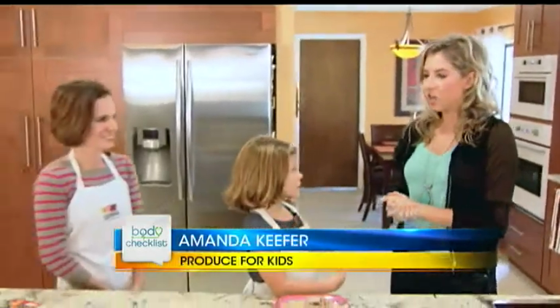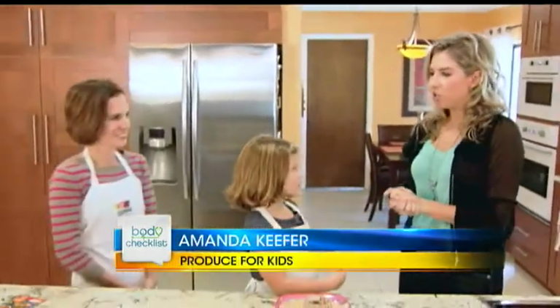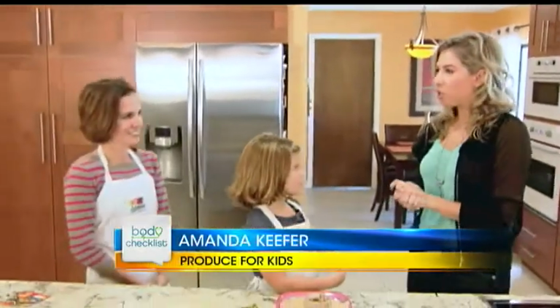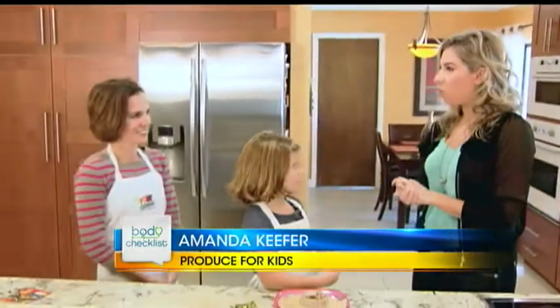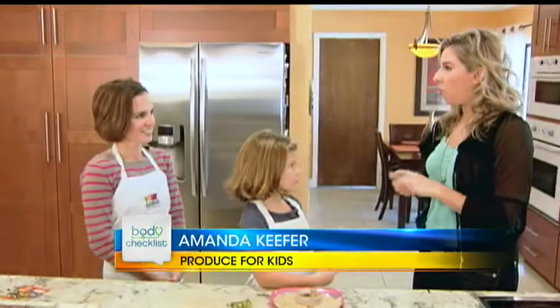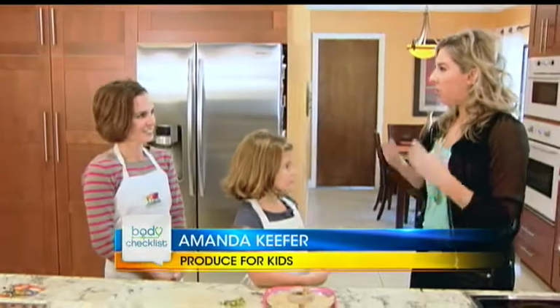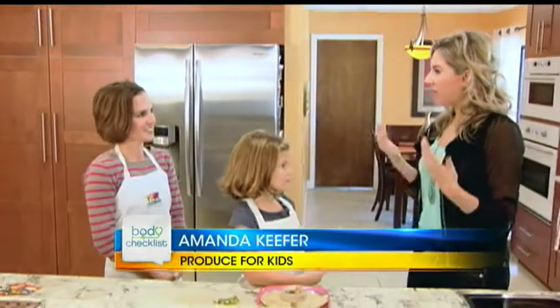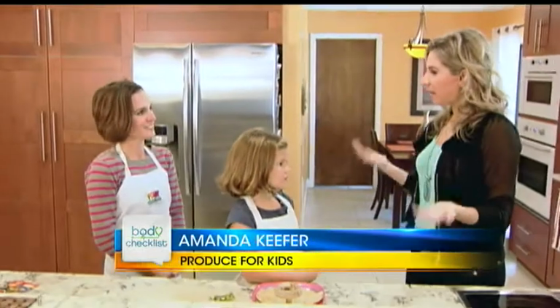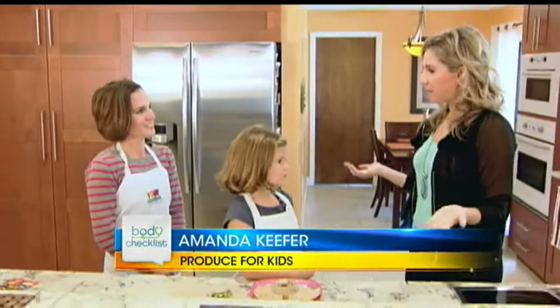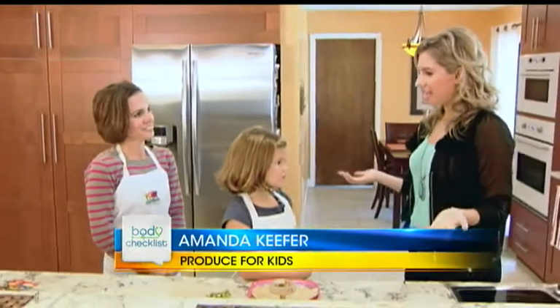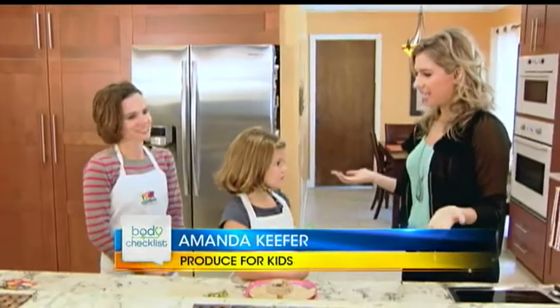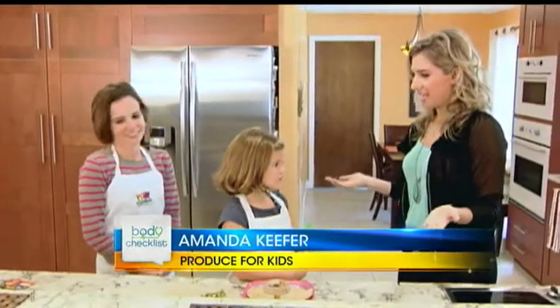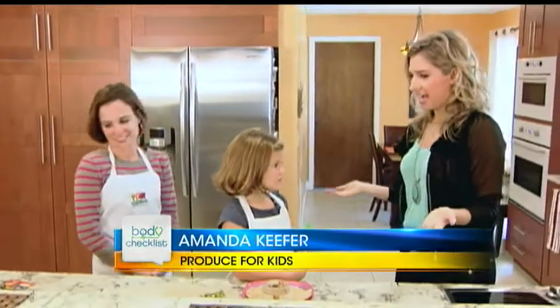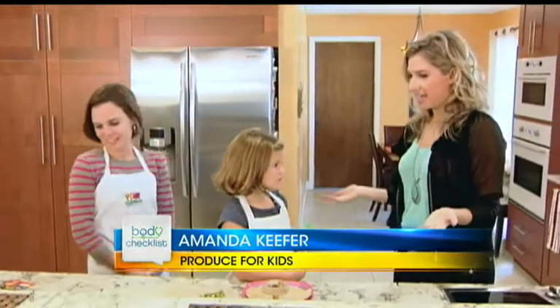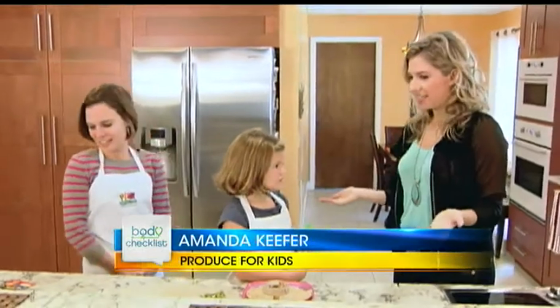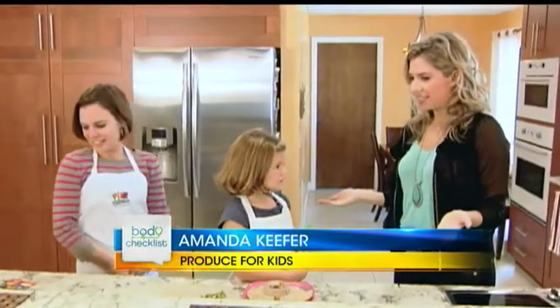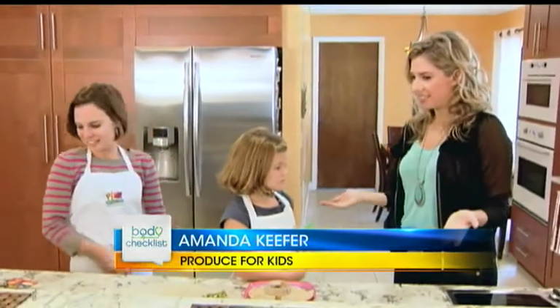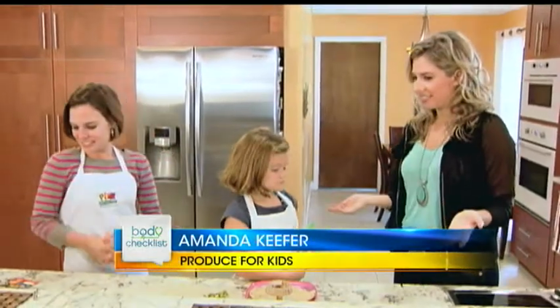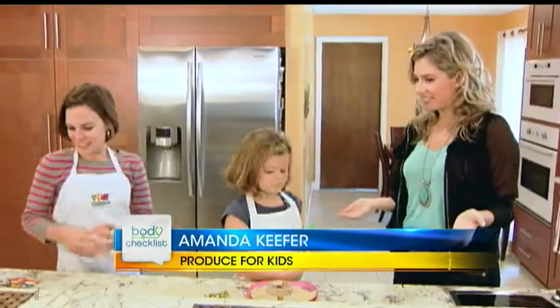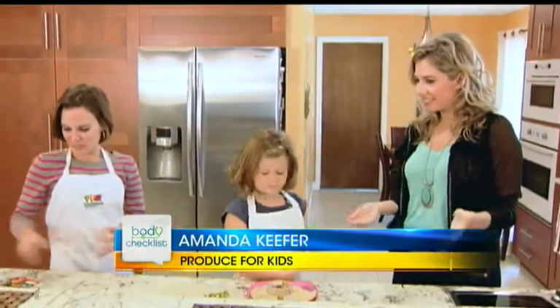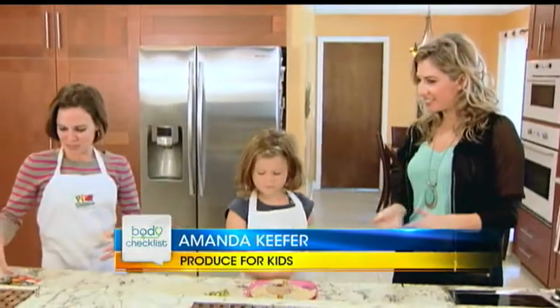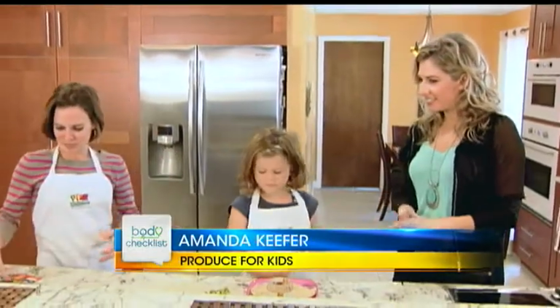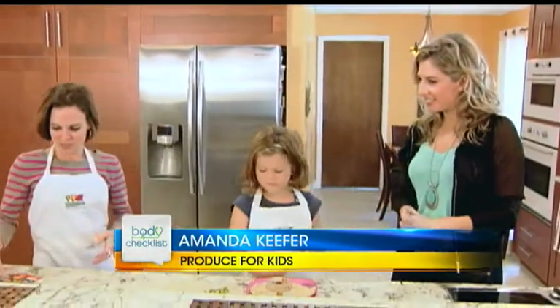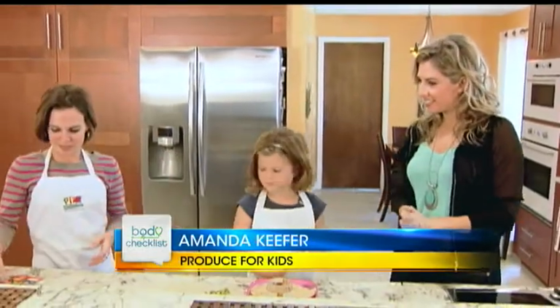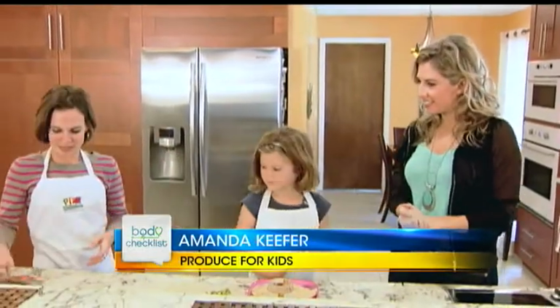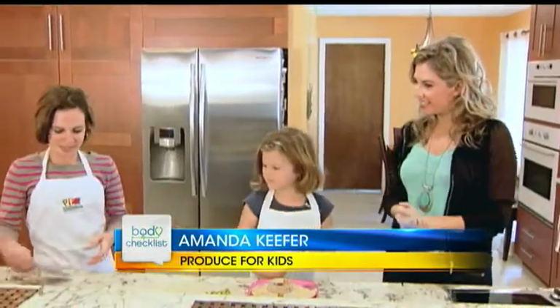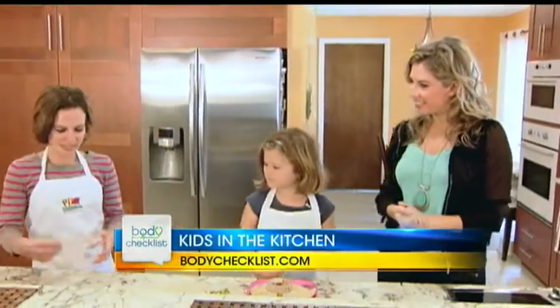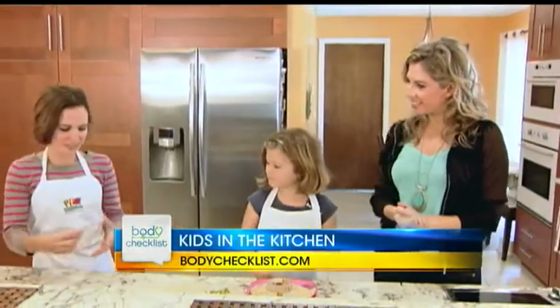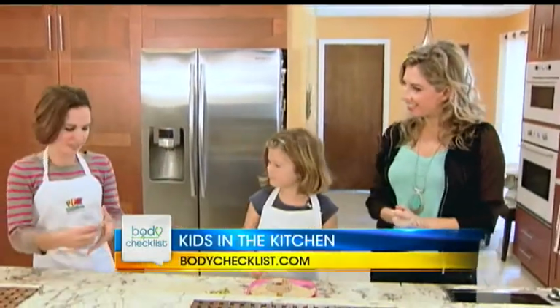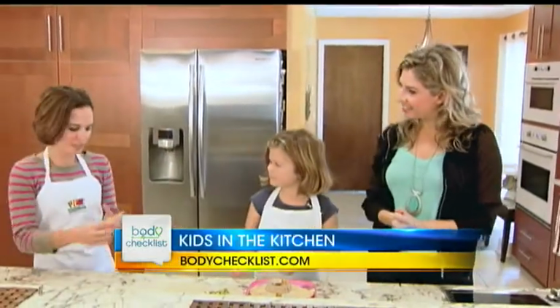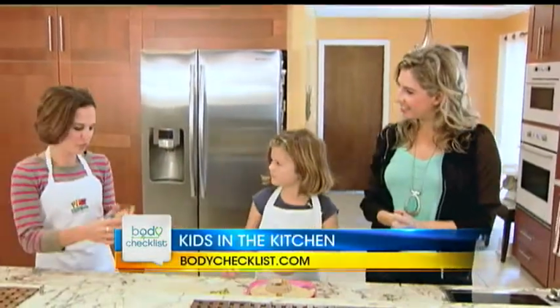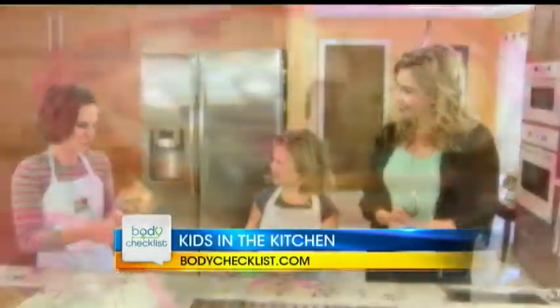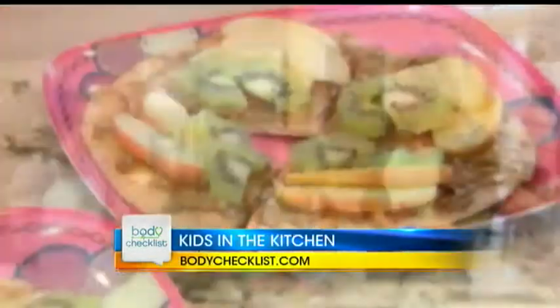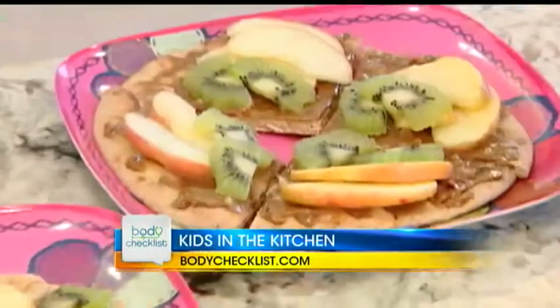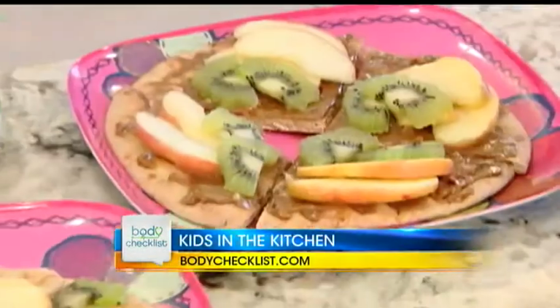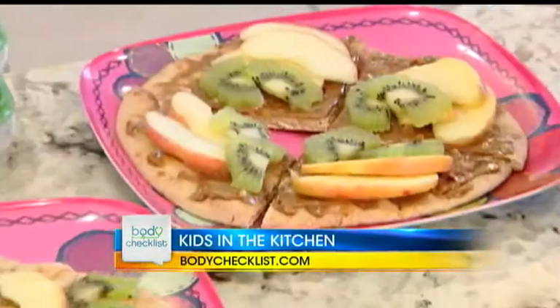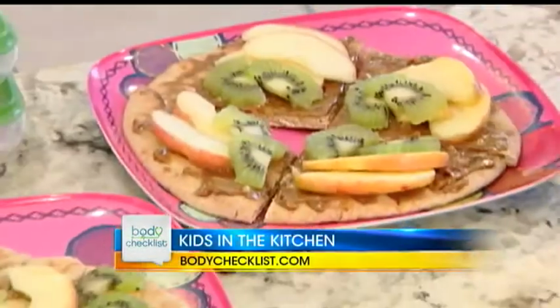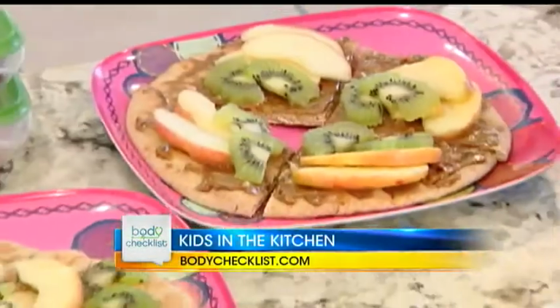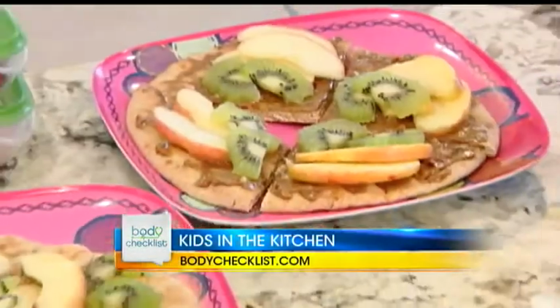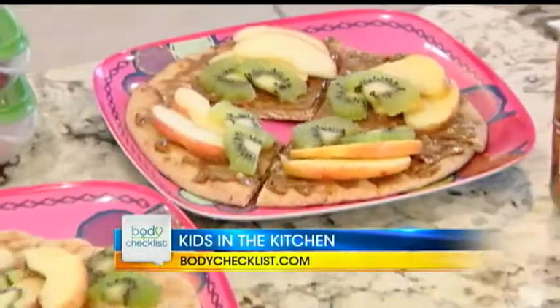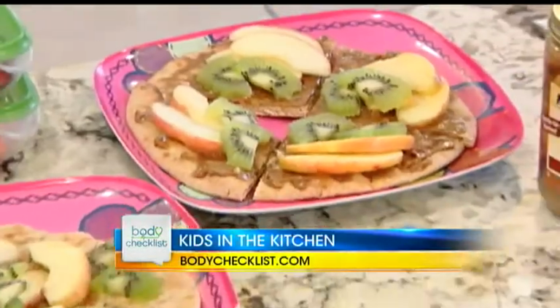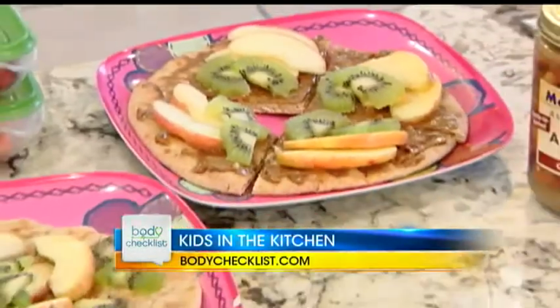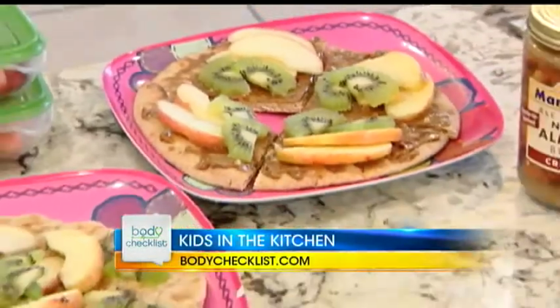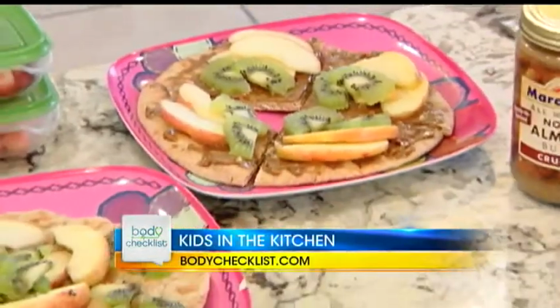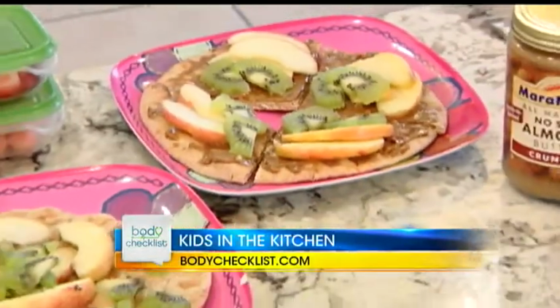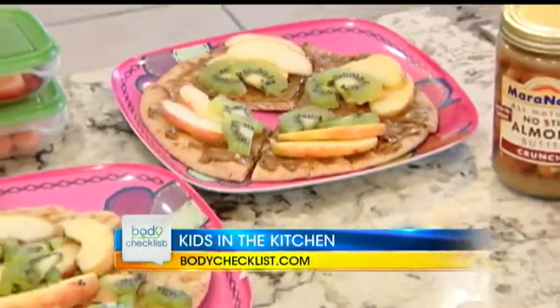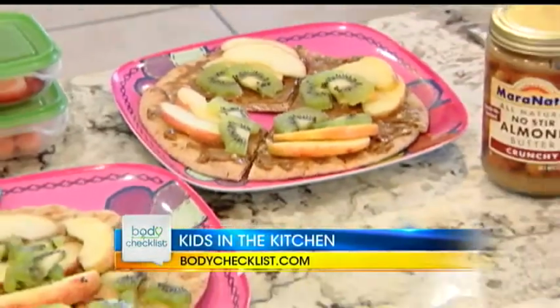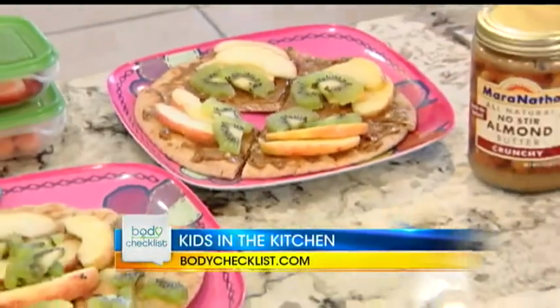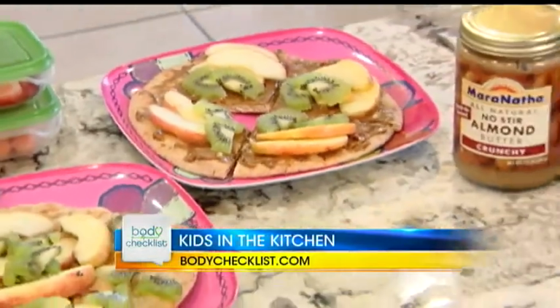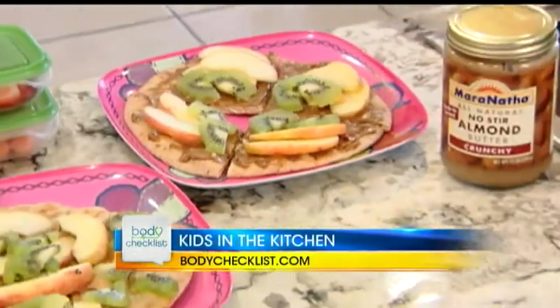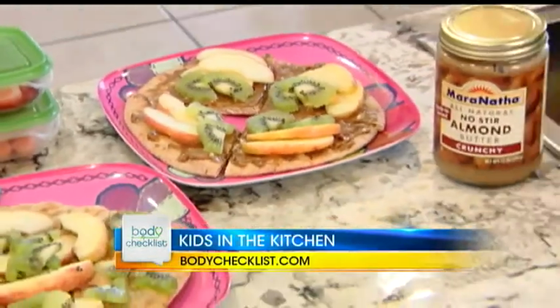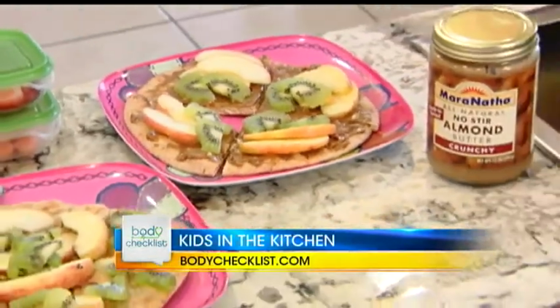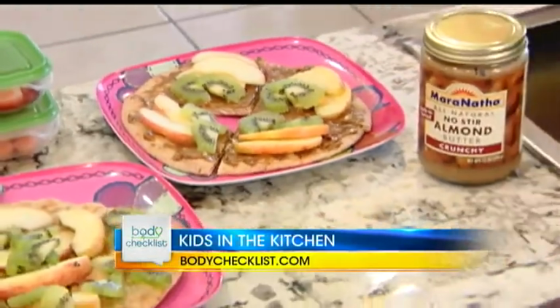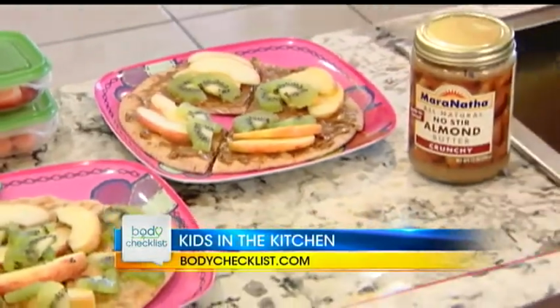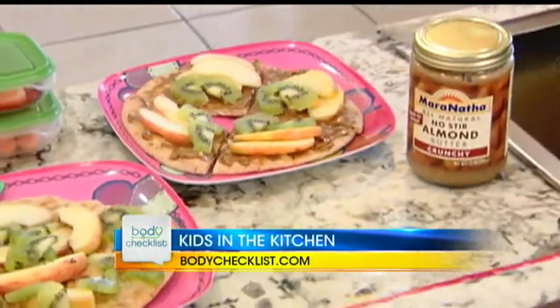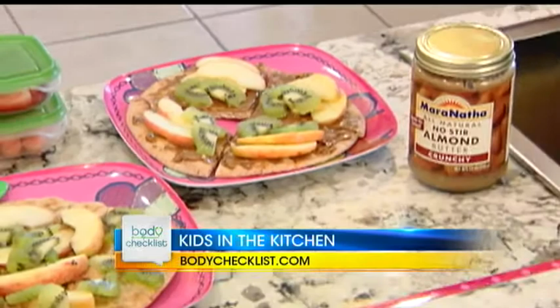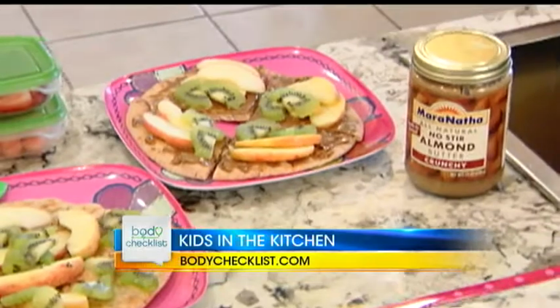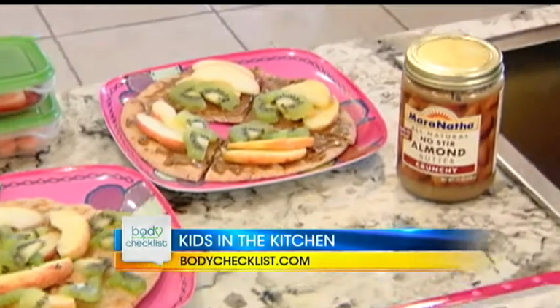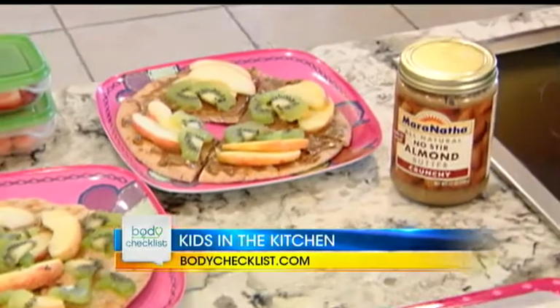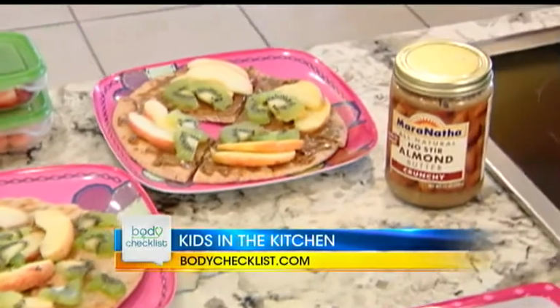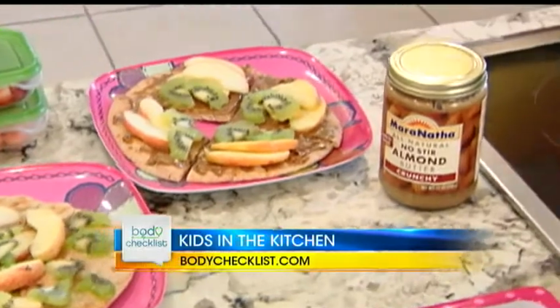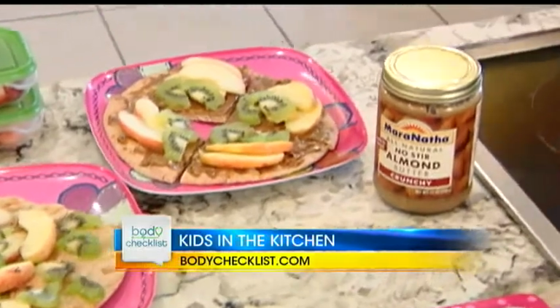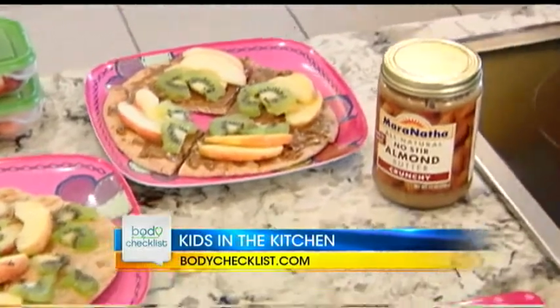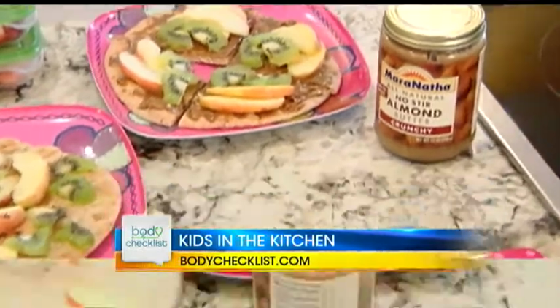So what are we gonna make today? Today we're gonna be making the fruity pita sandwich. Well let's get started. So what are we doing first?